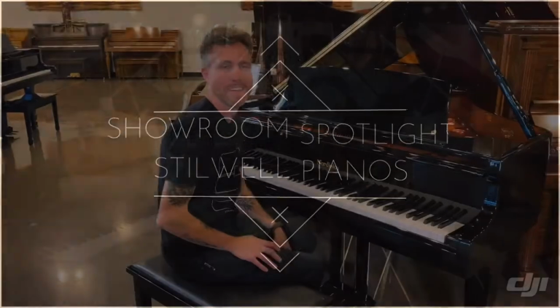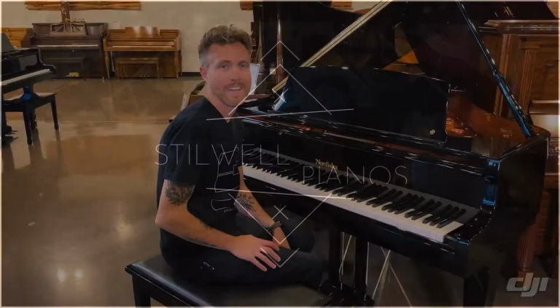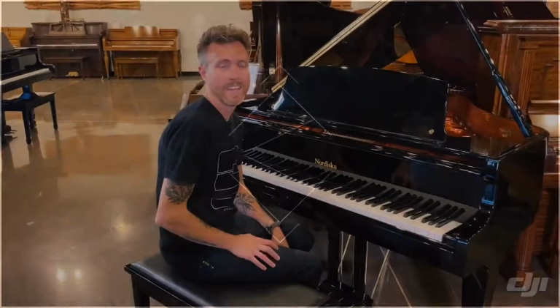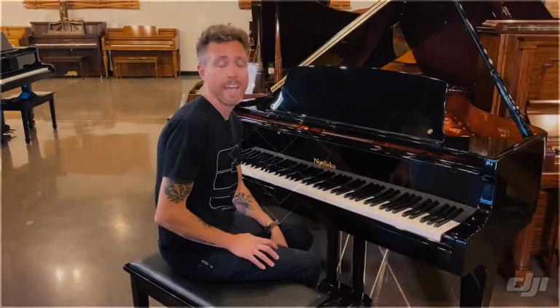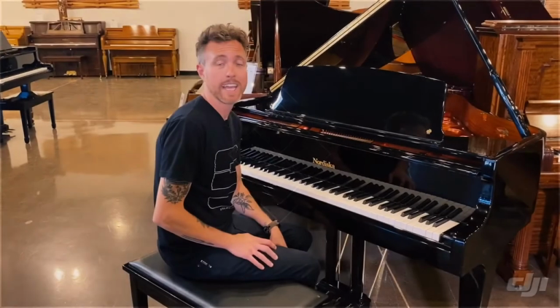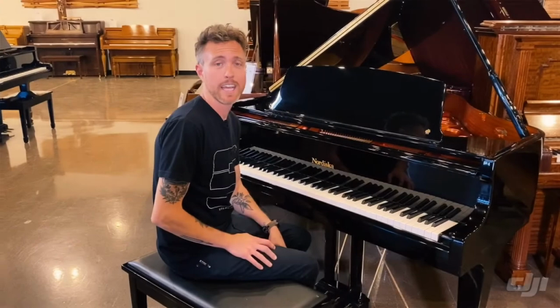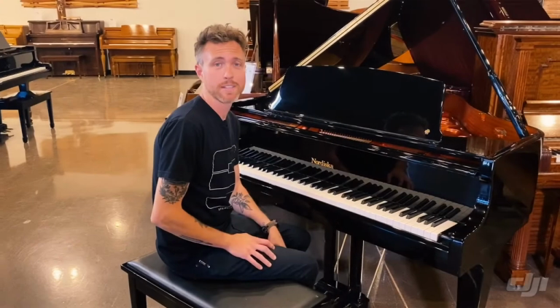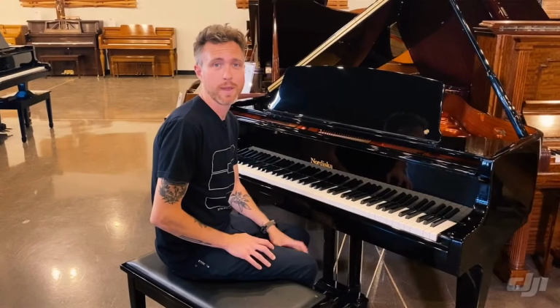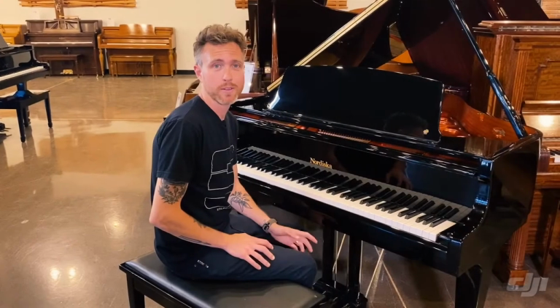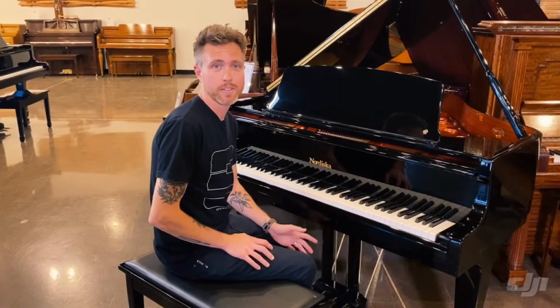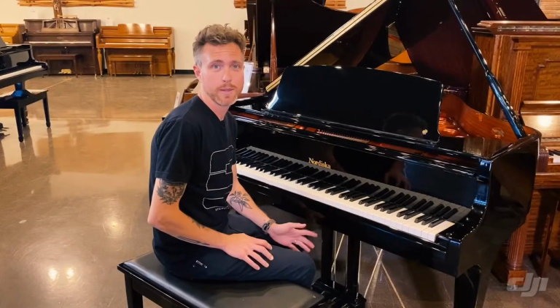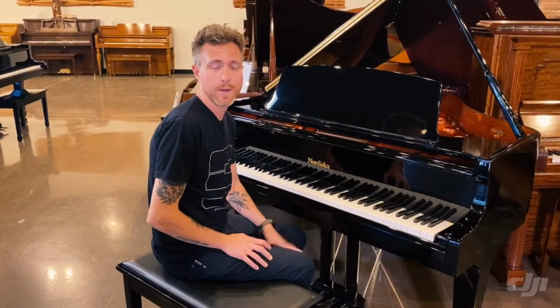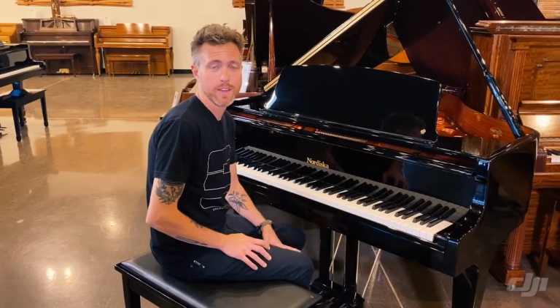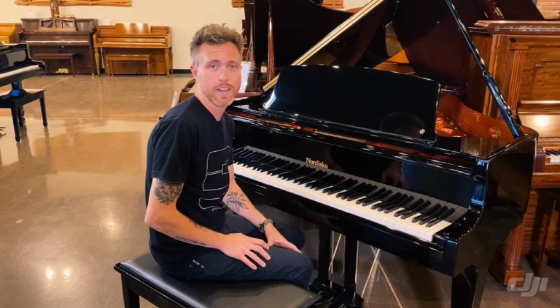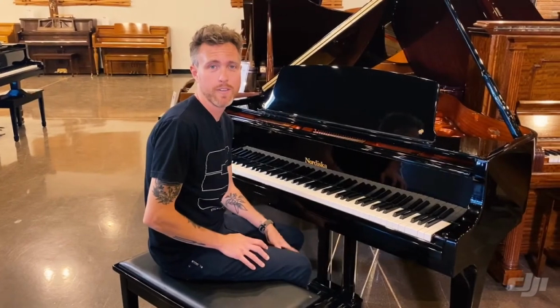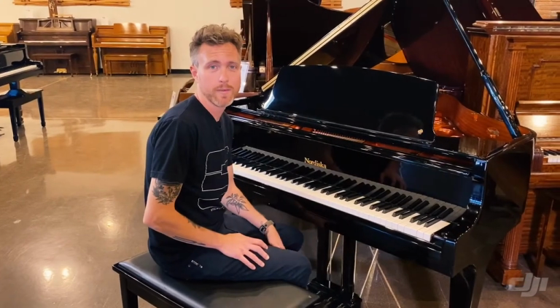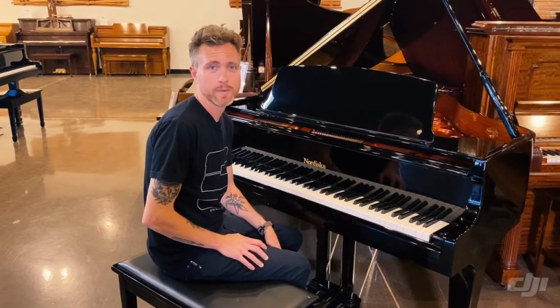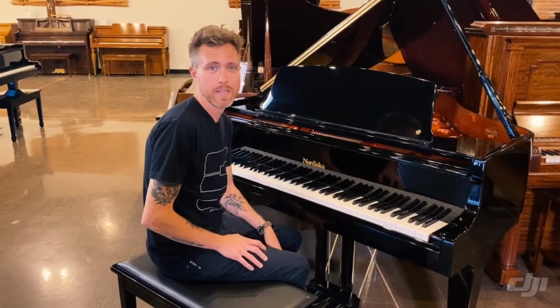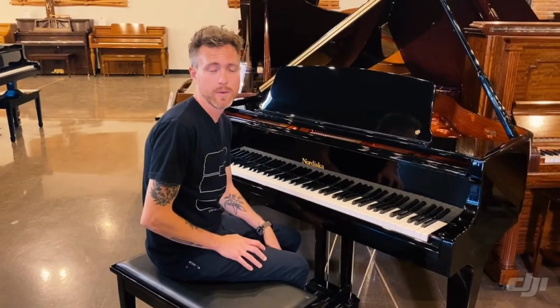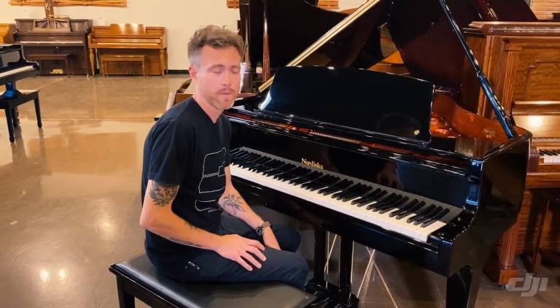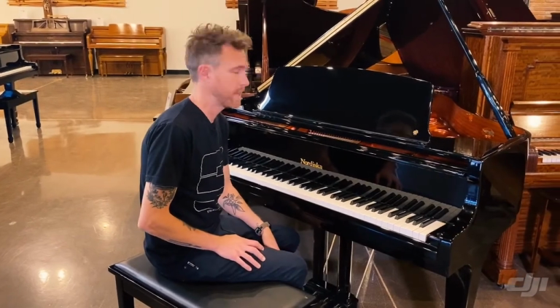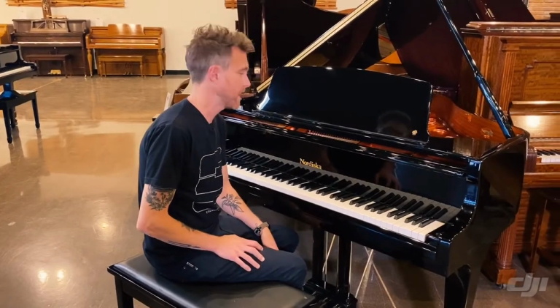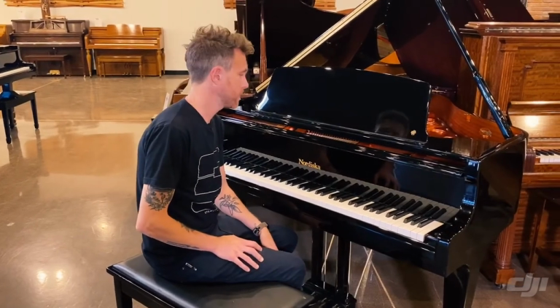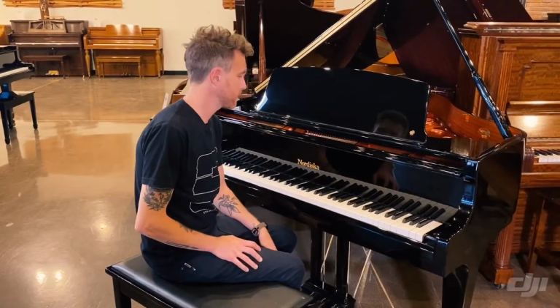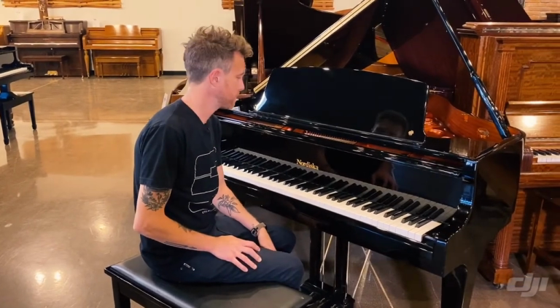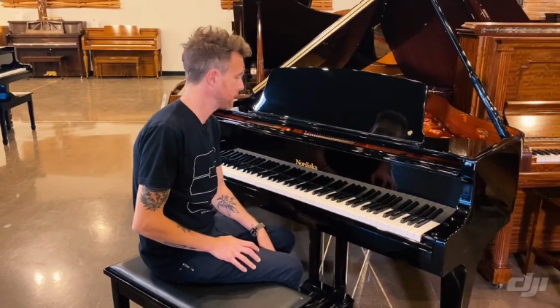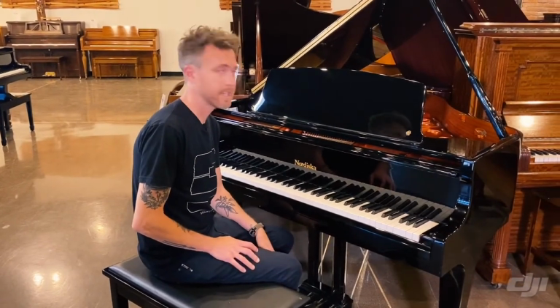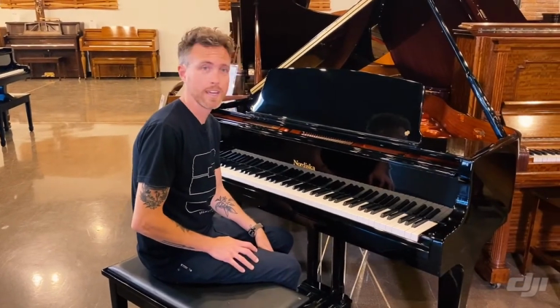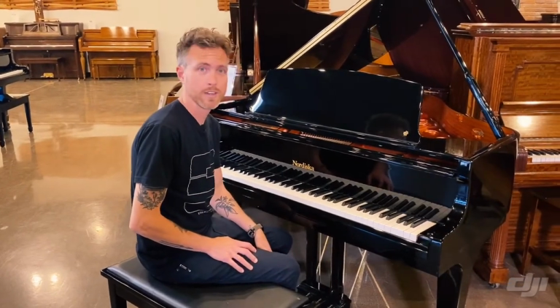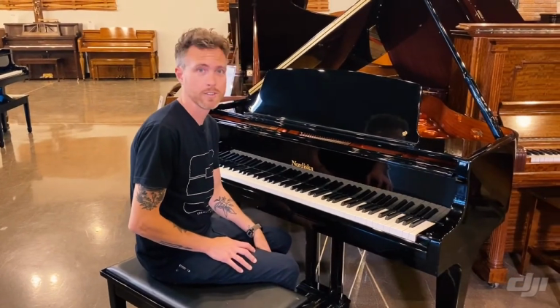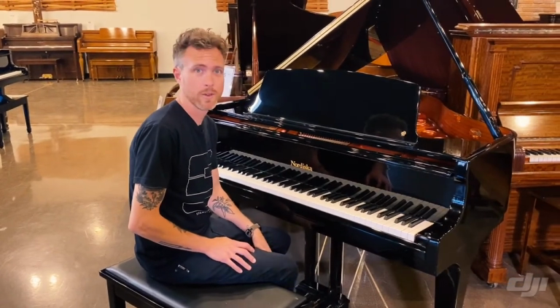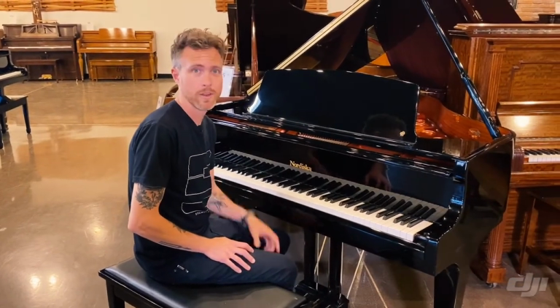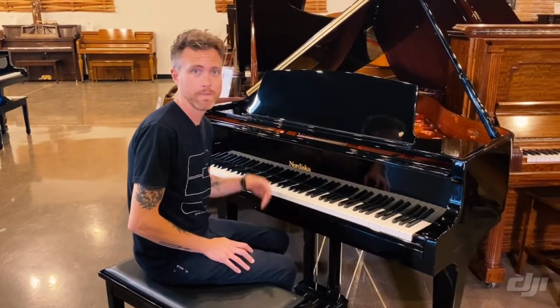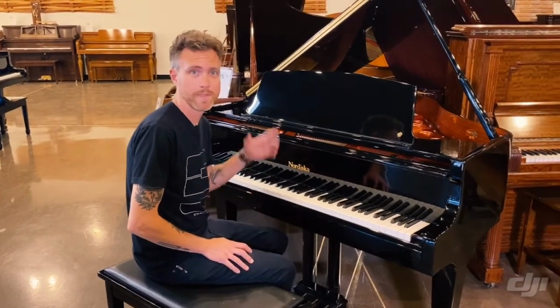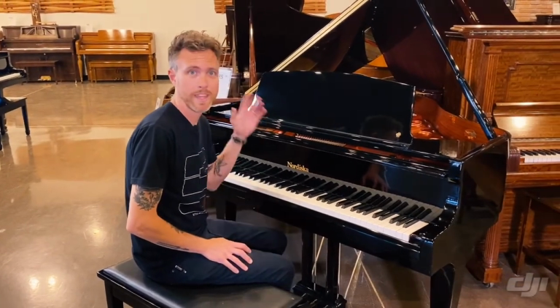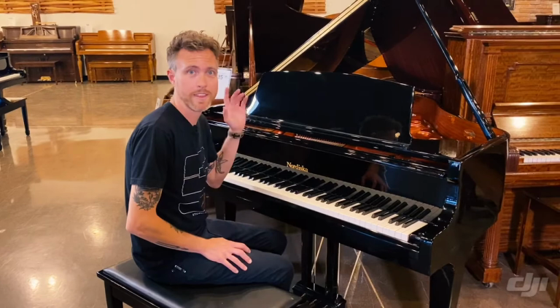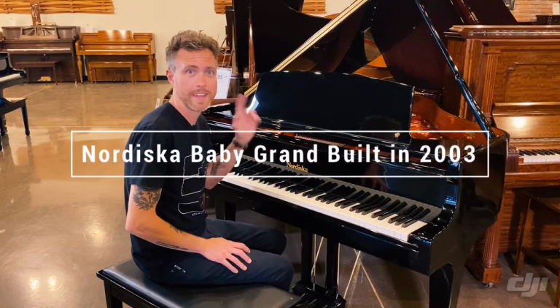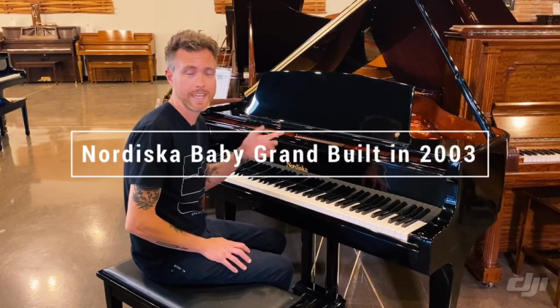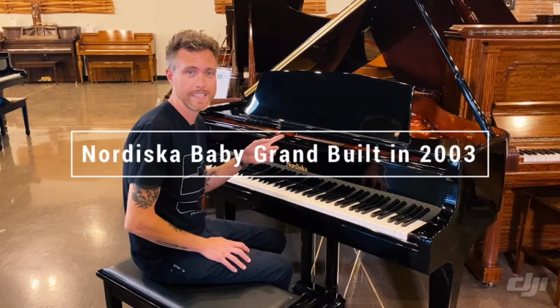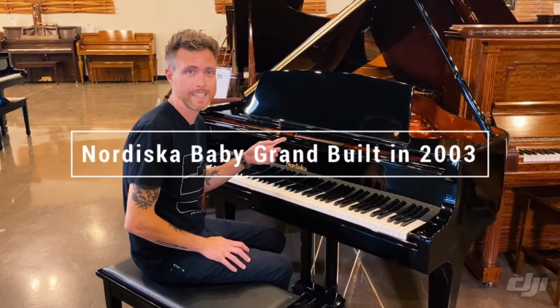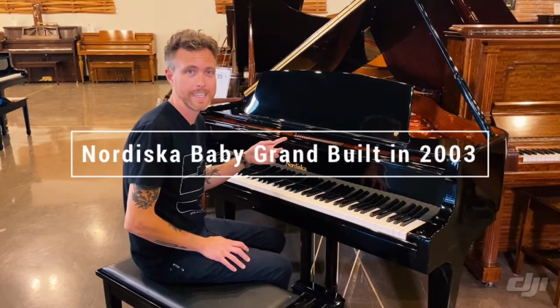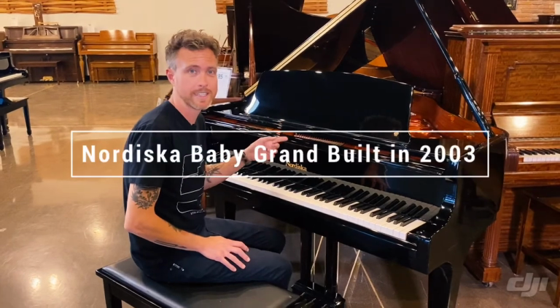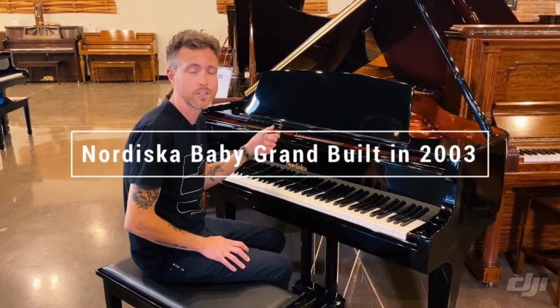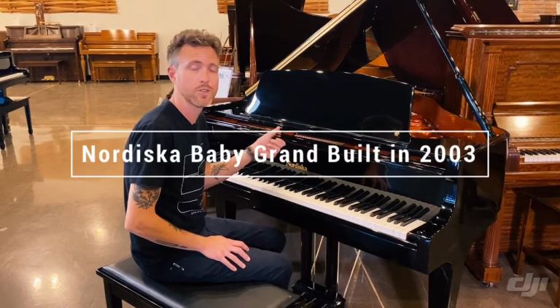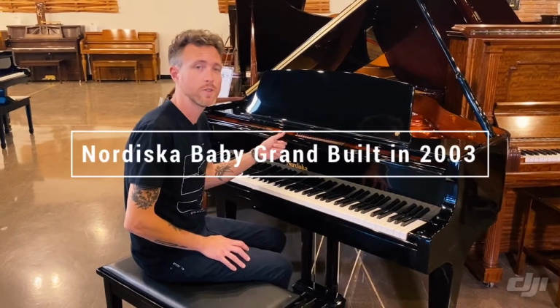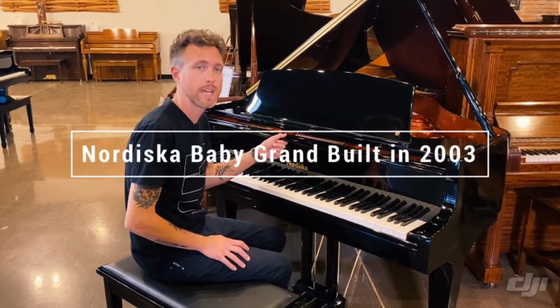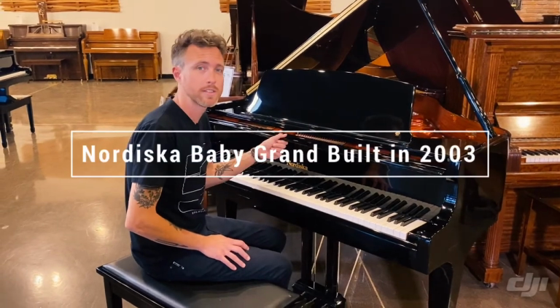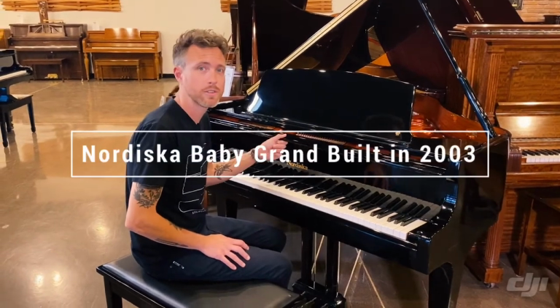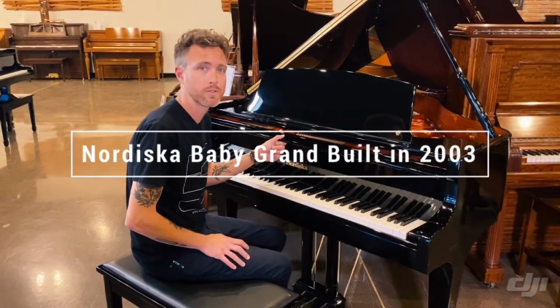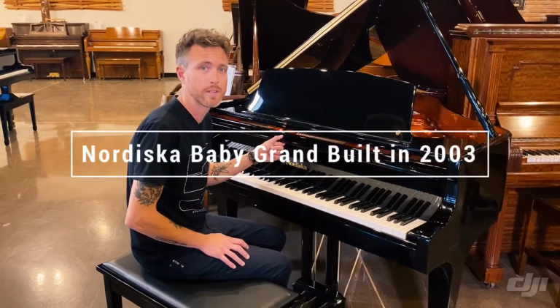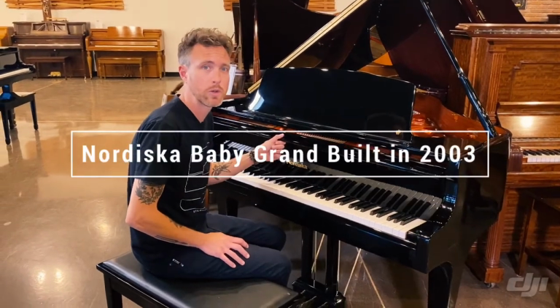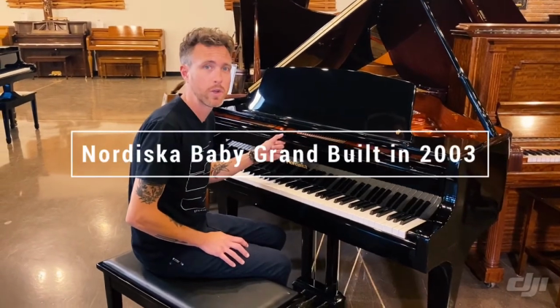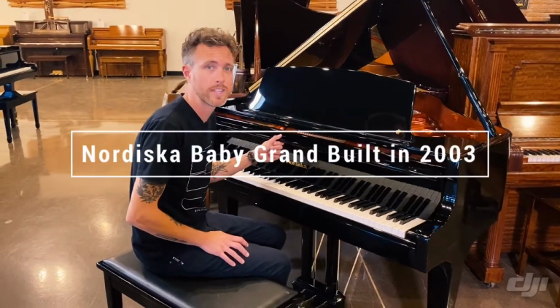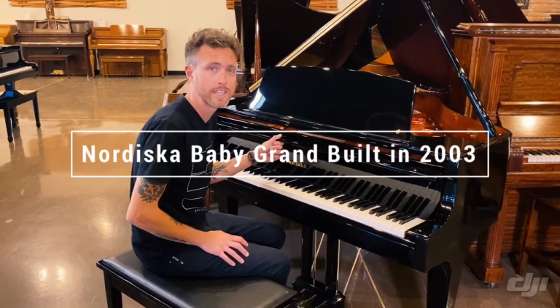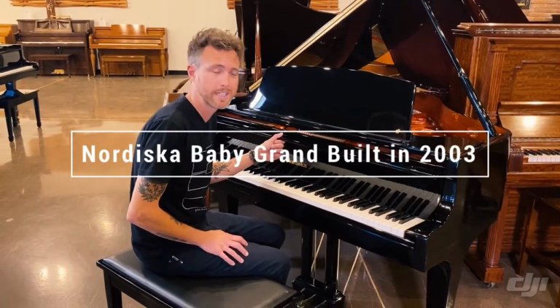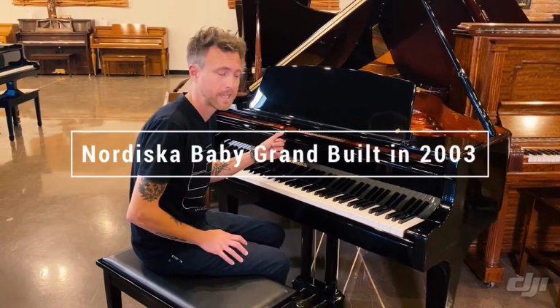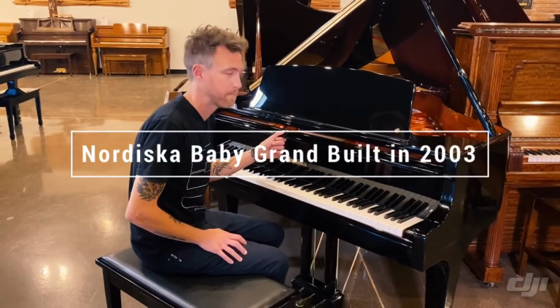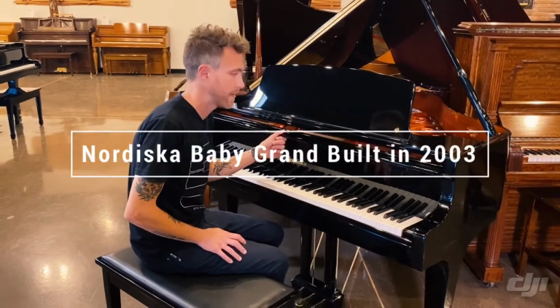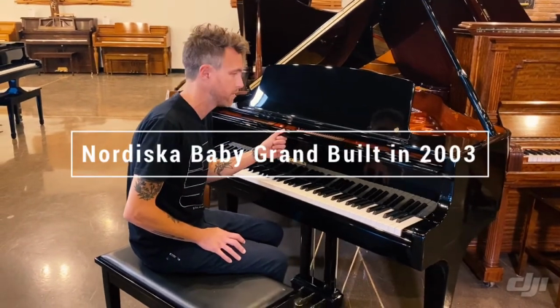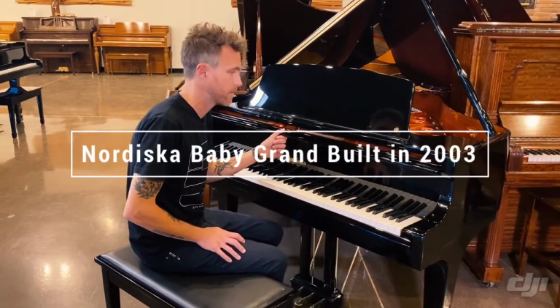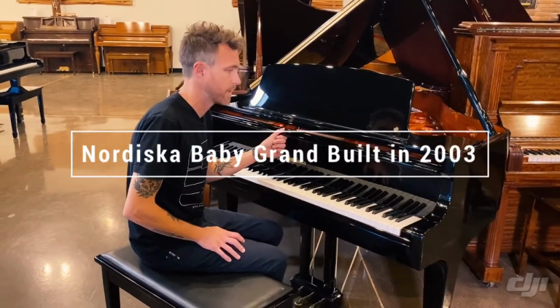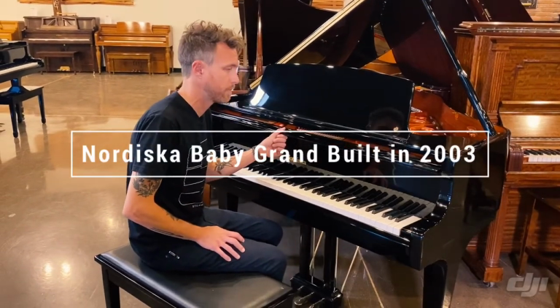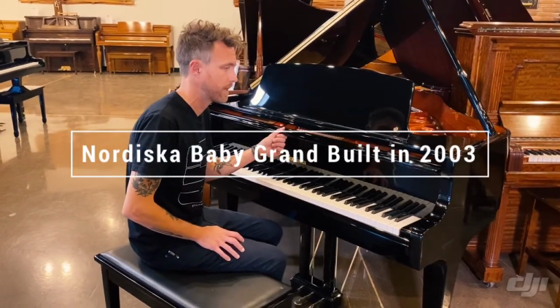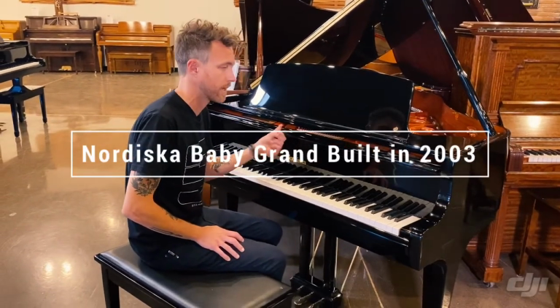Hey guys, Michael Stilwell here from Stilwell Pianos in Mesa, Arizona, and this is a 2003 Nordiska Baby Grand Piano.